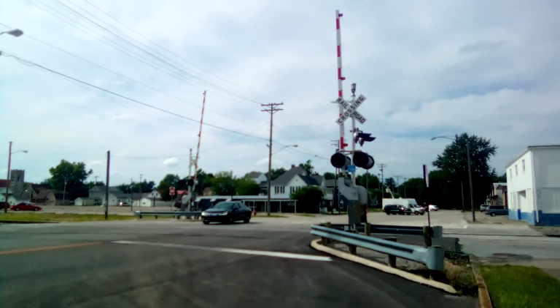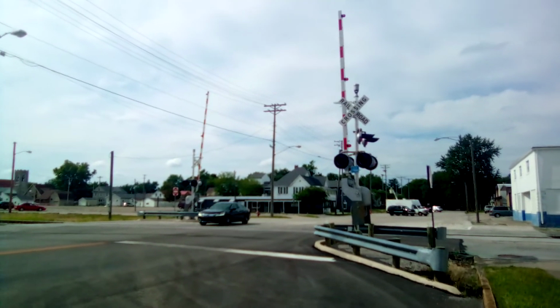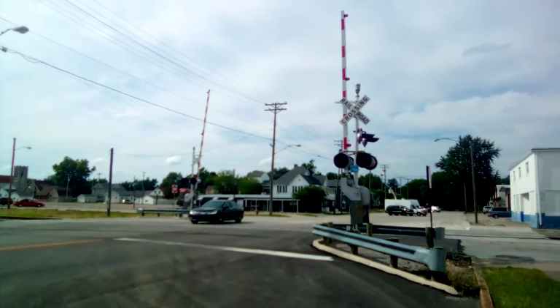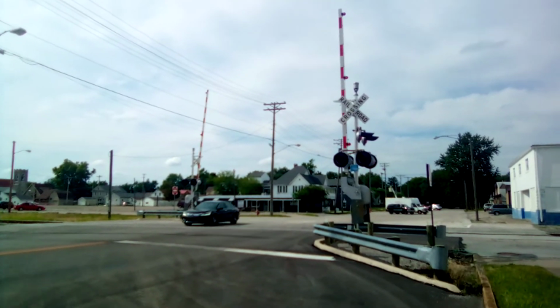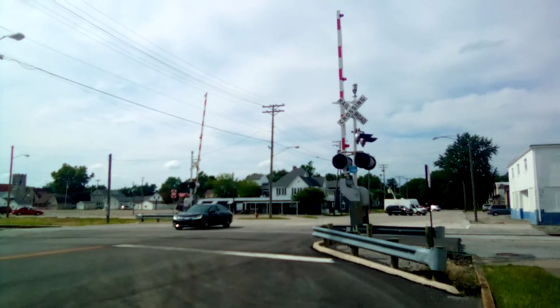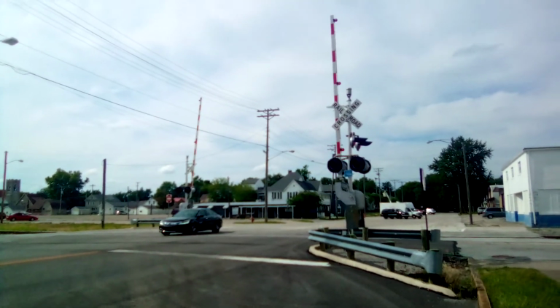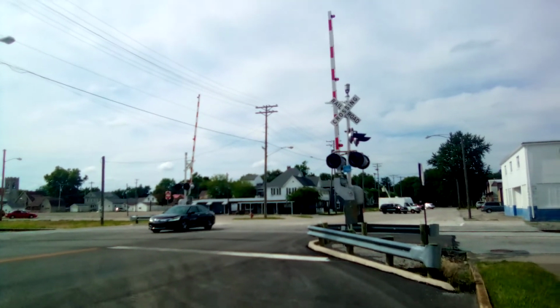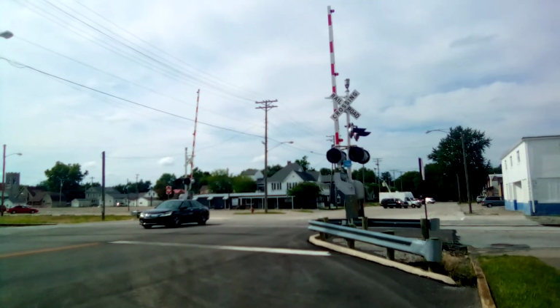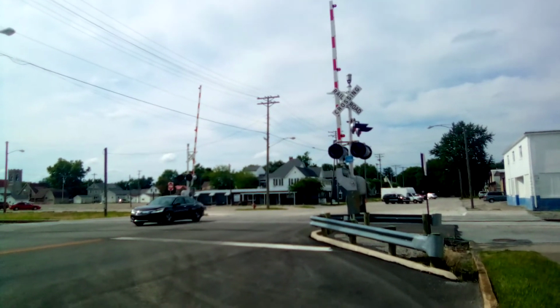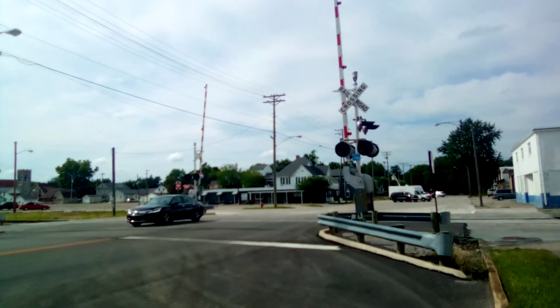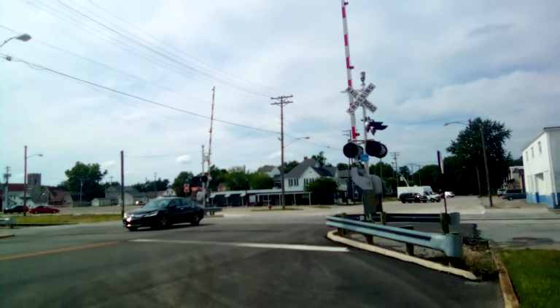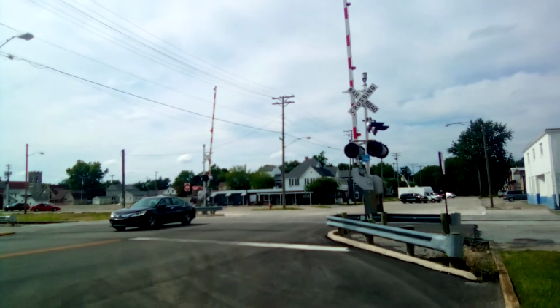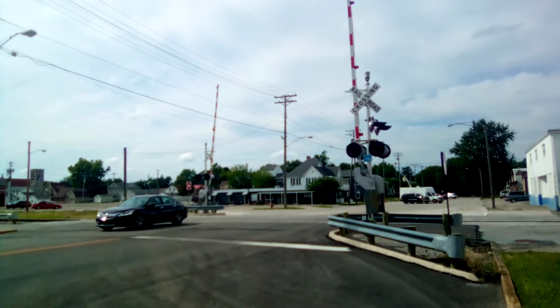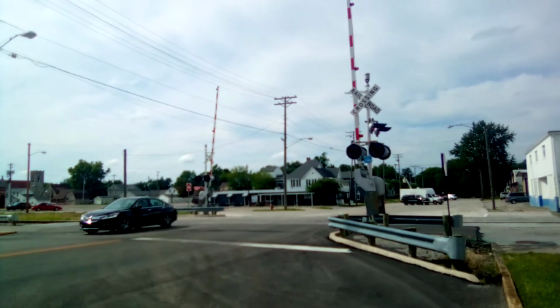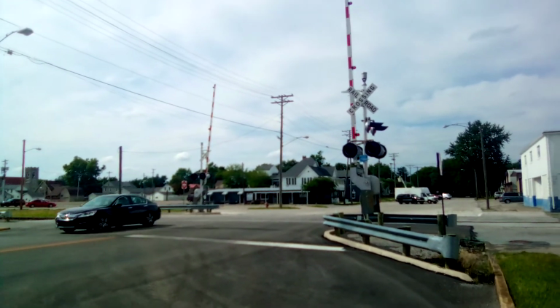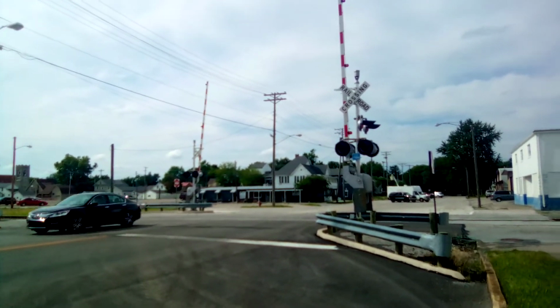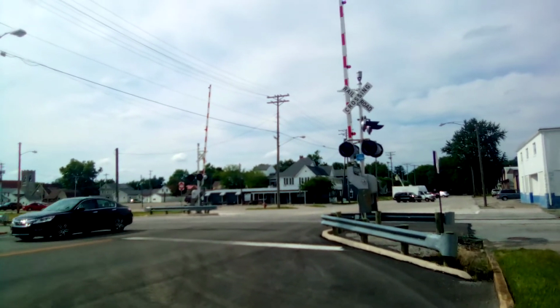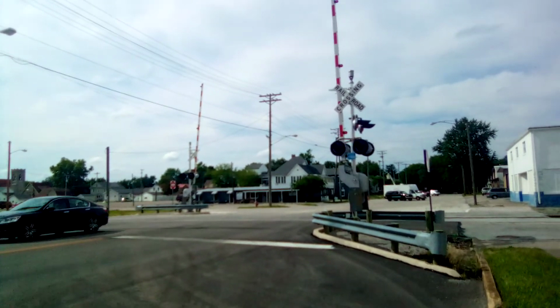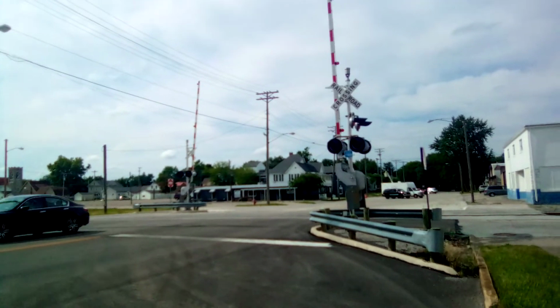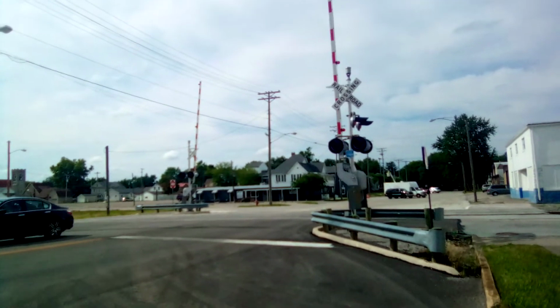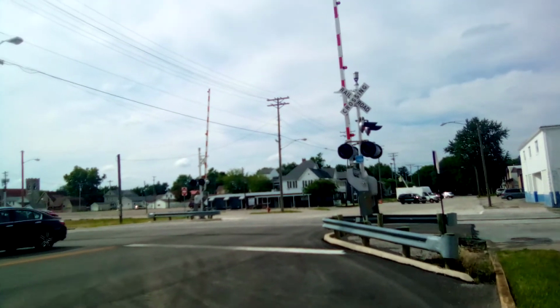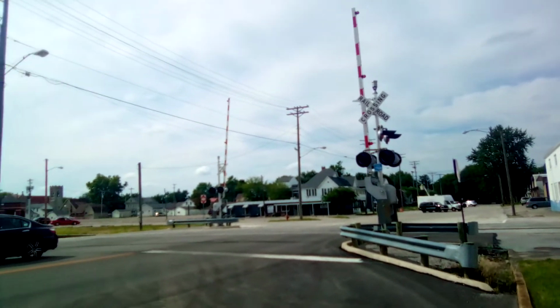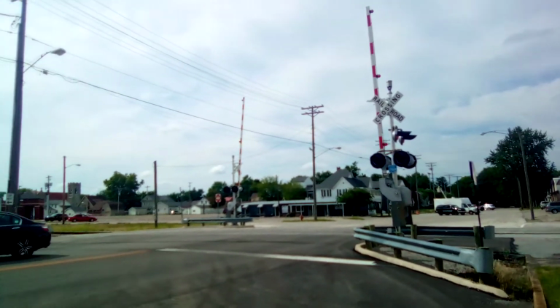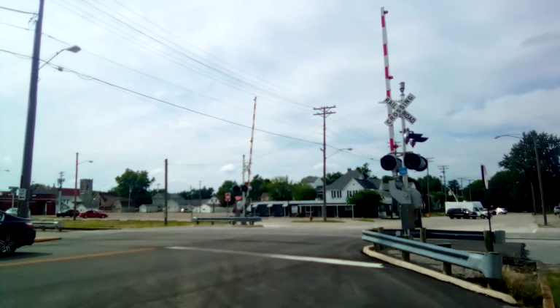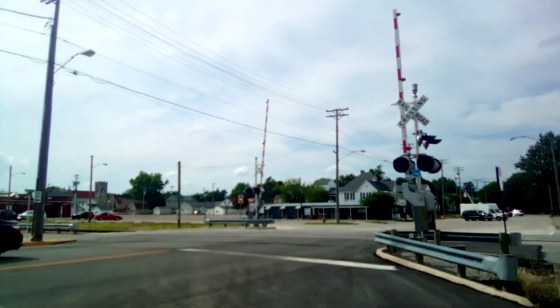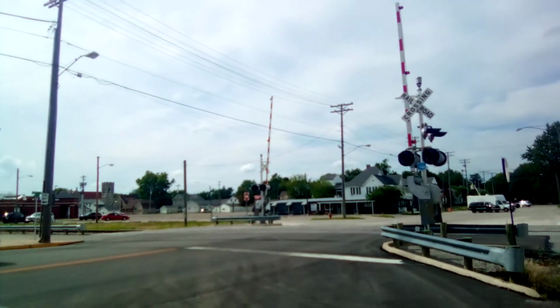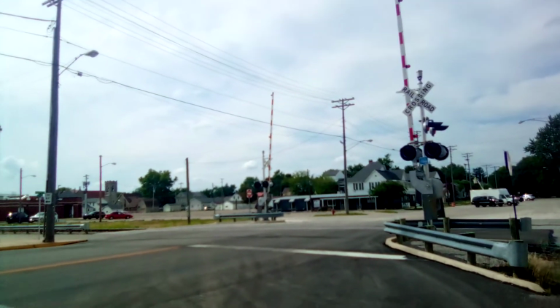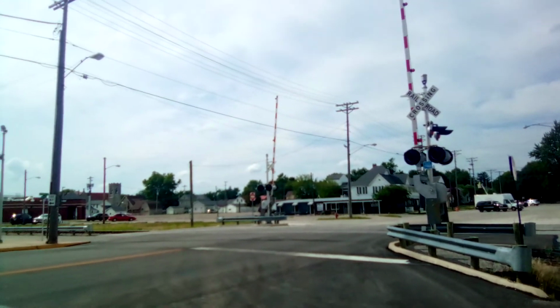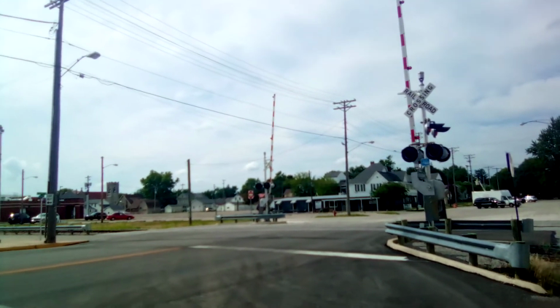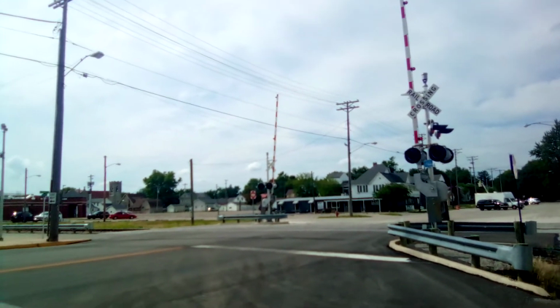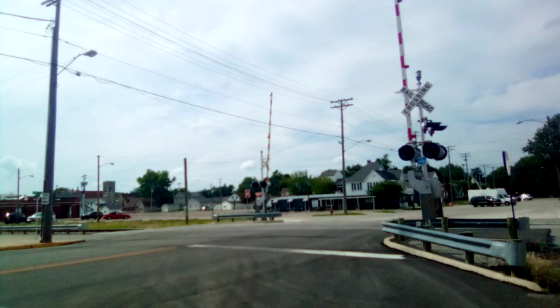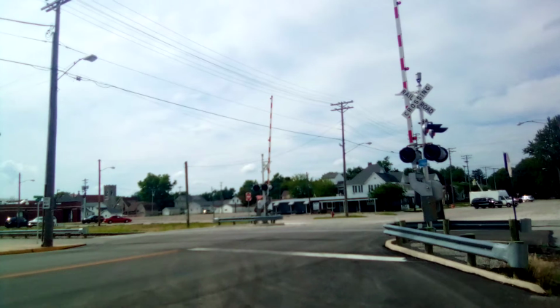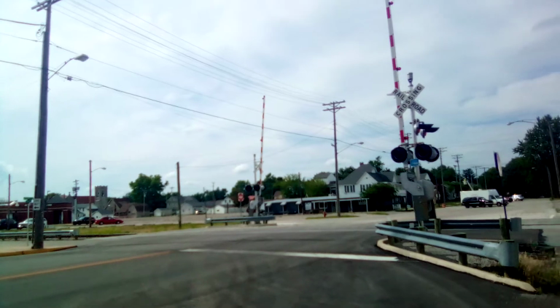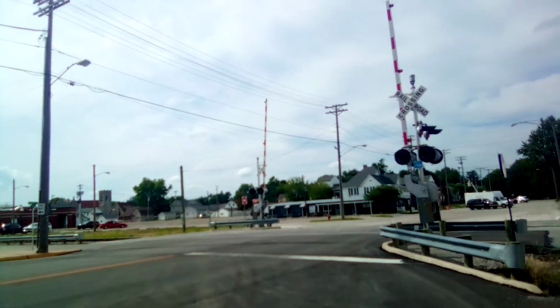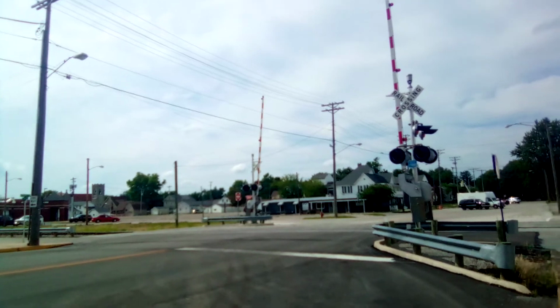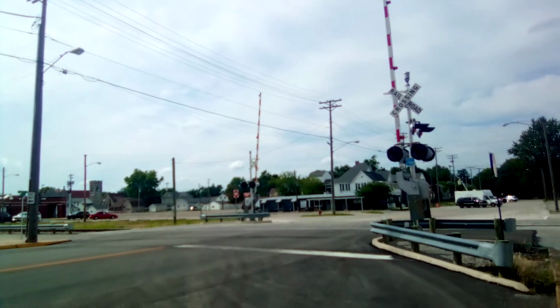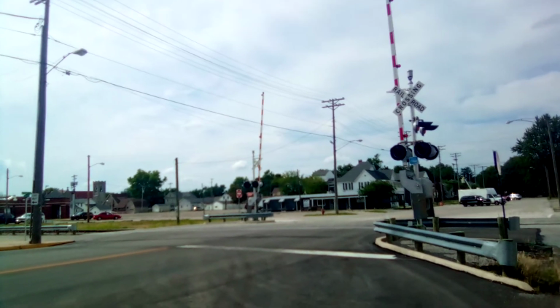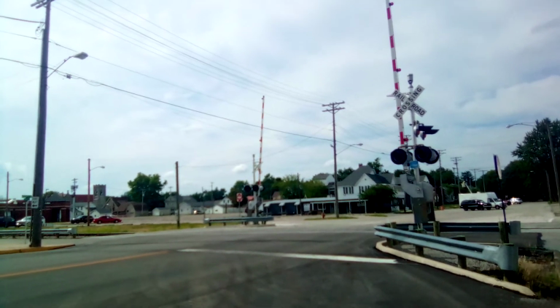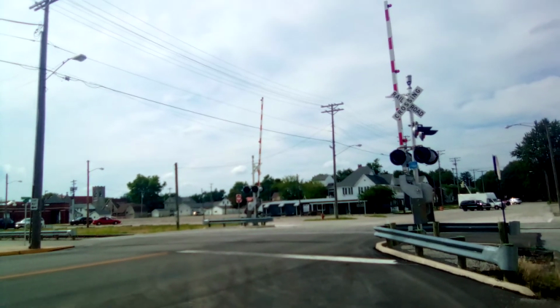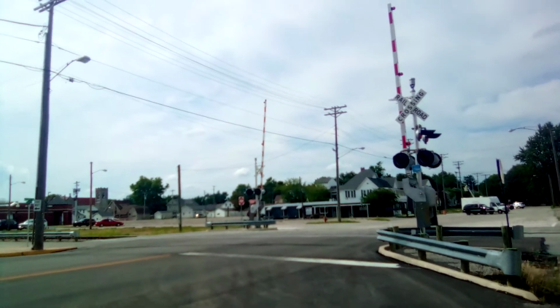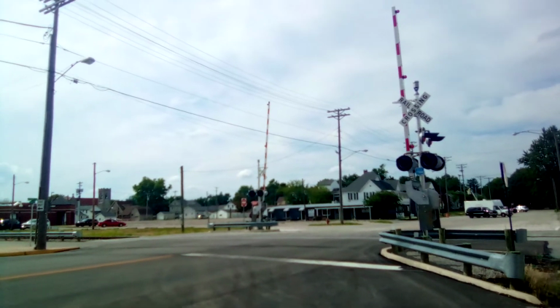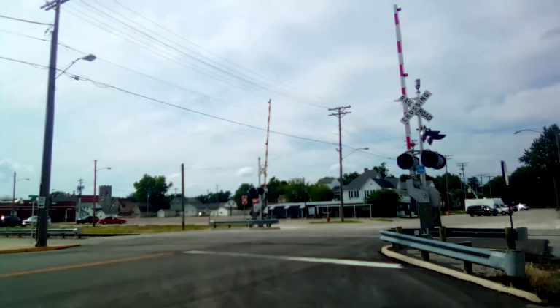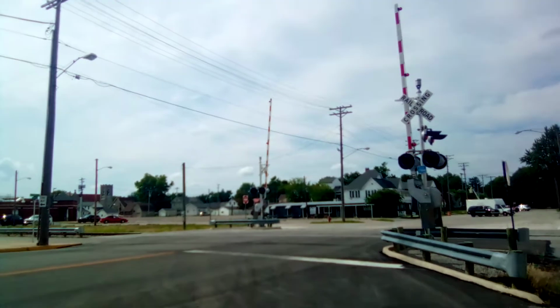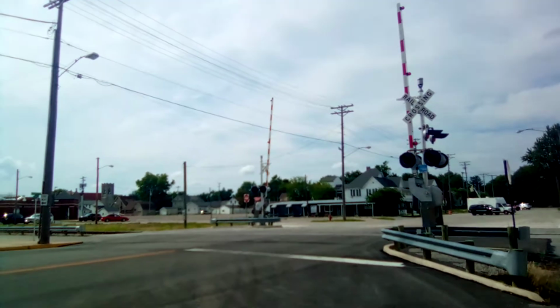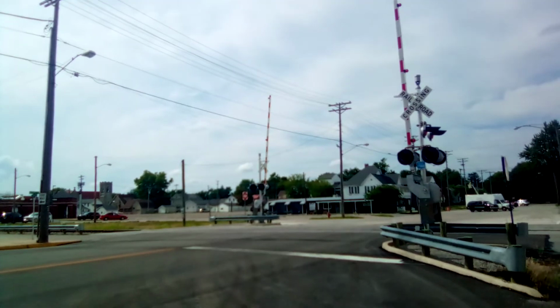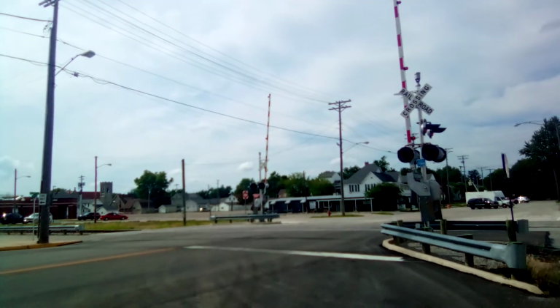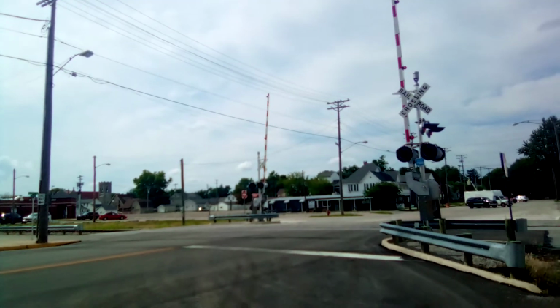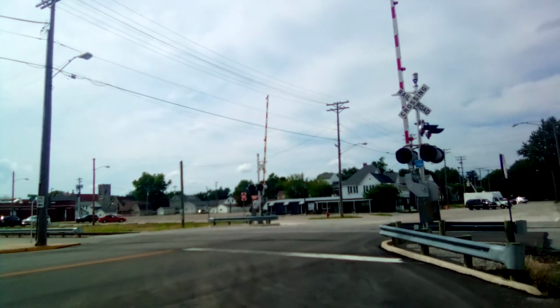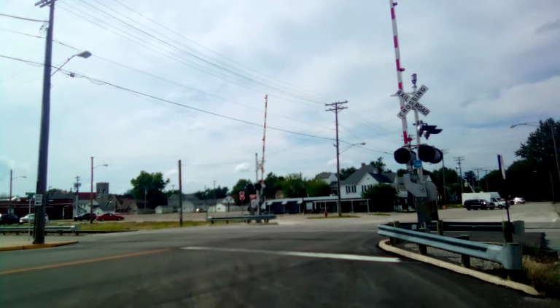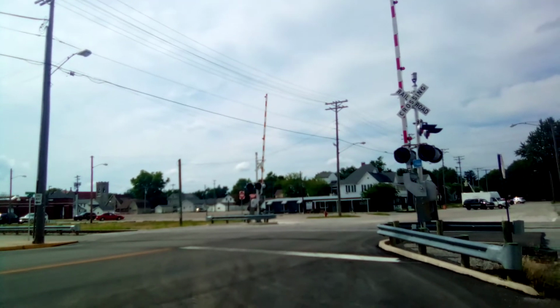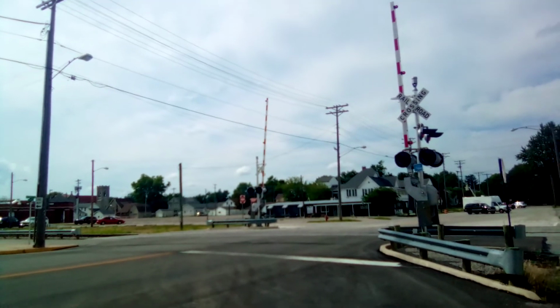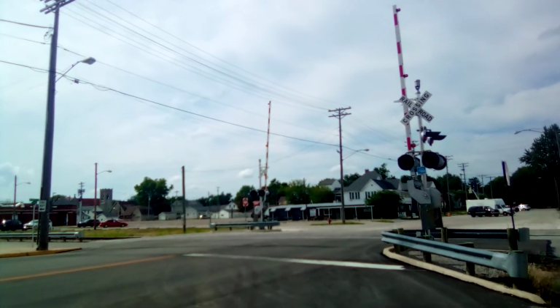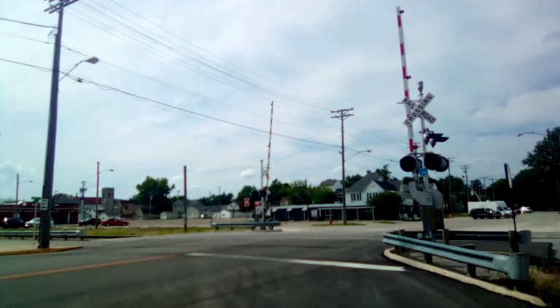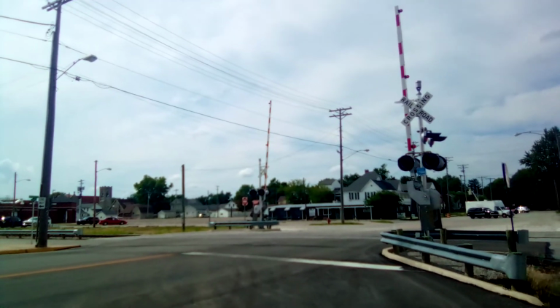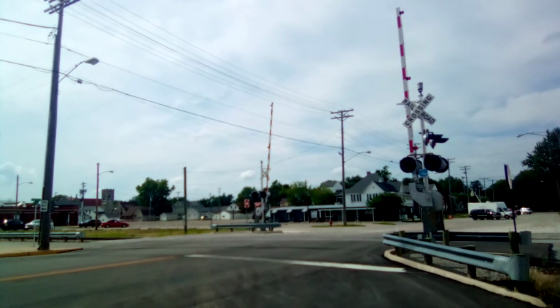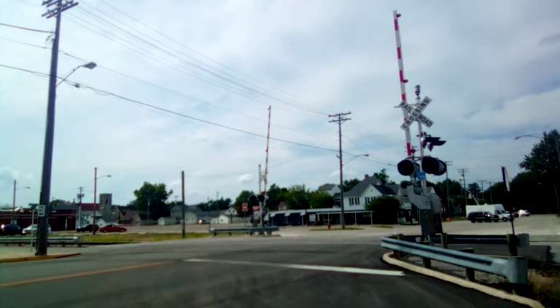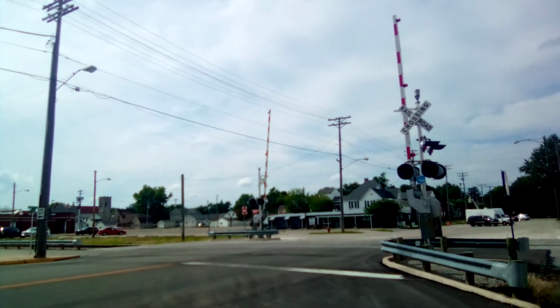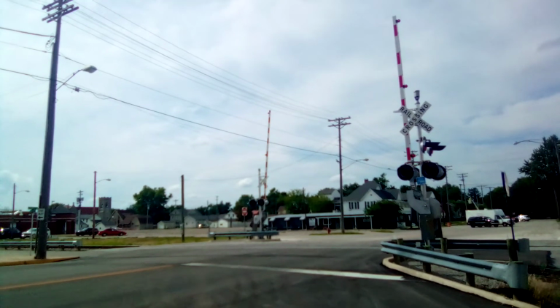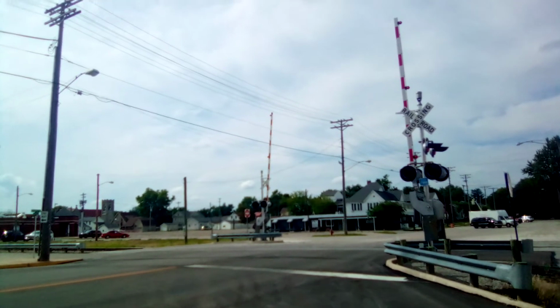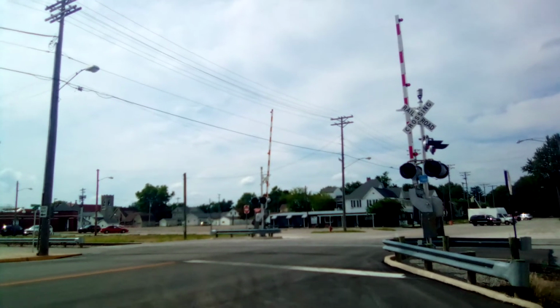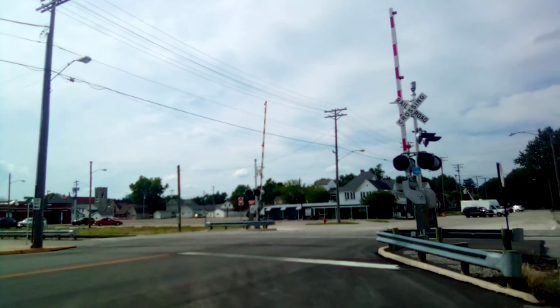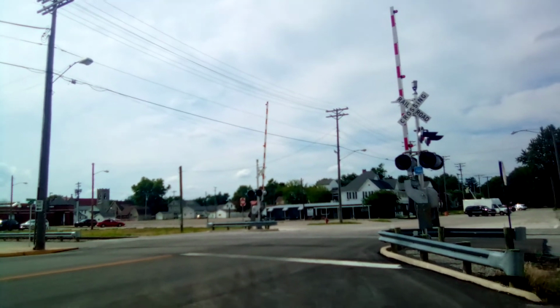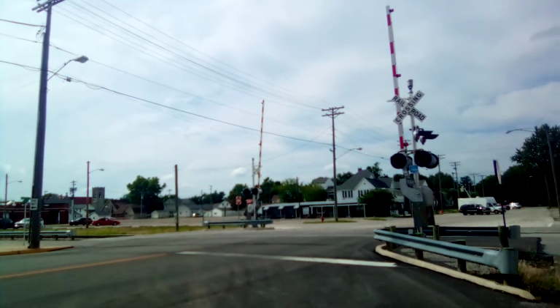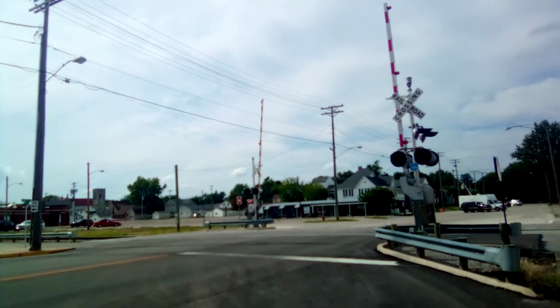Good afternoon everybody, this is Bradley here. It's Thursday, July 7th, 2022. Current time is now 5:03.